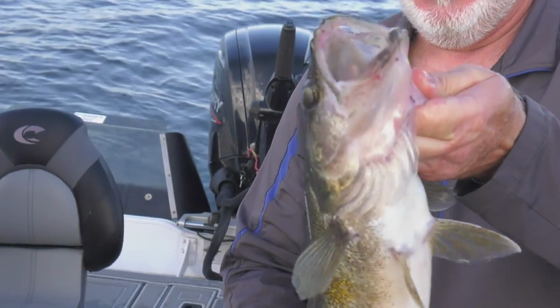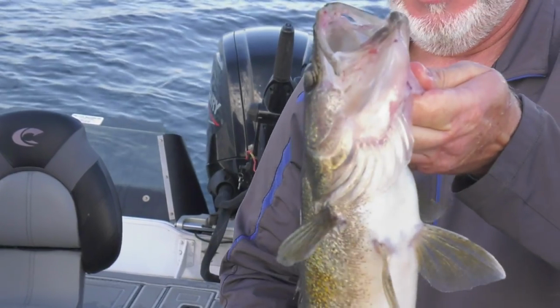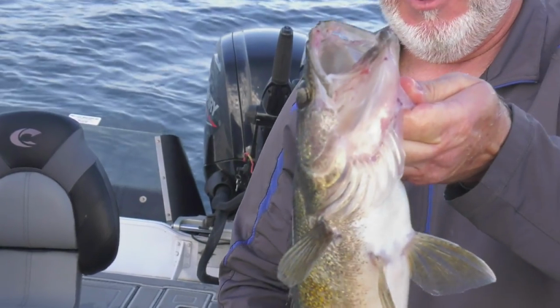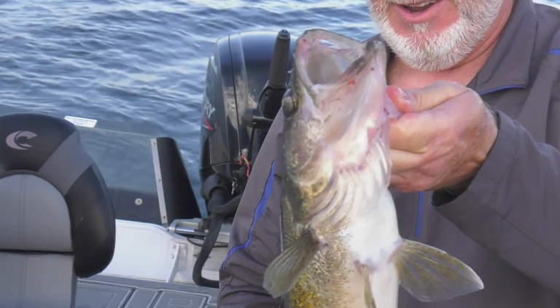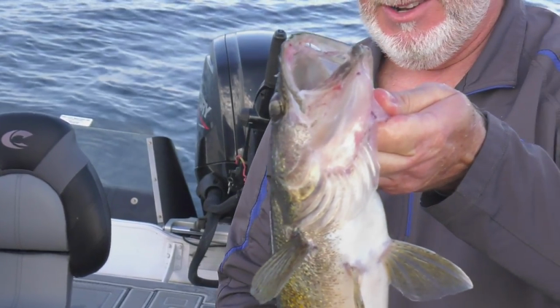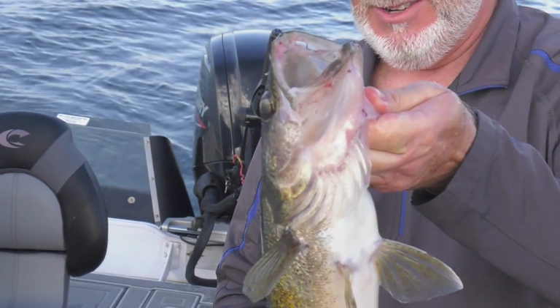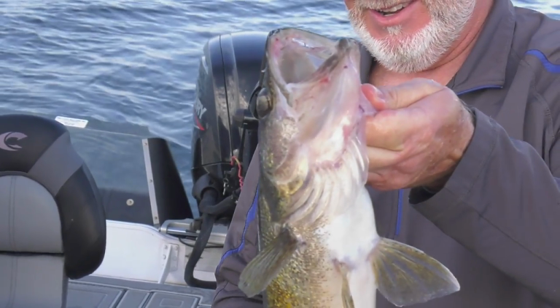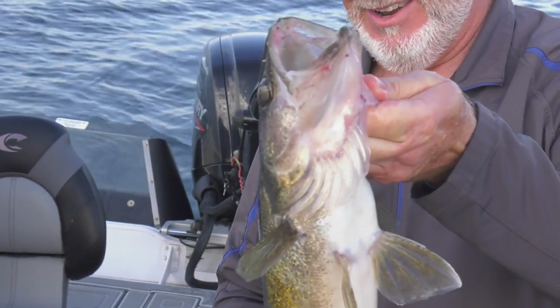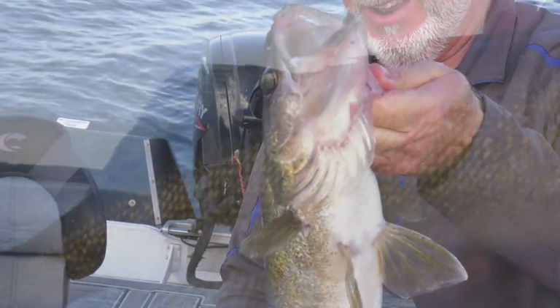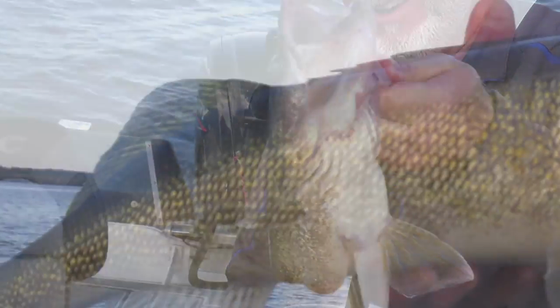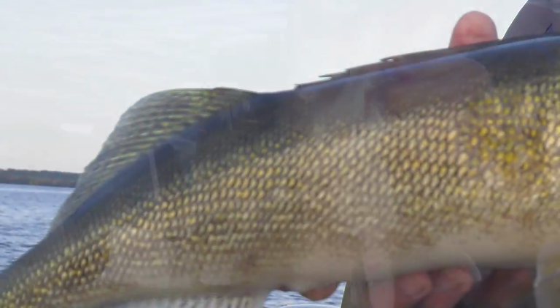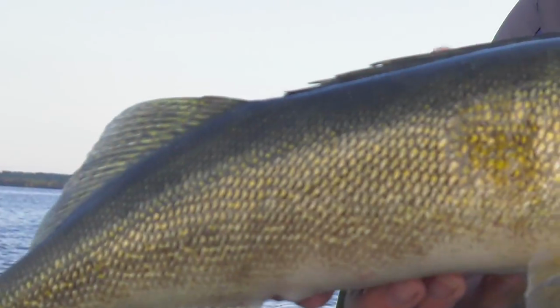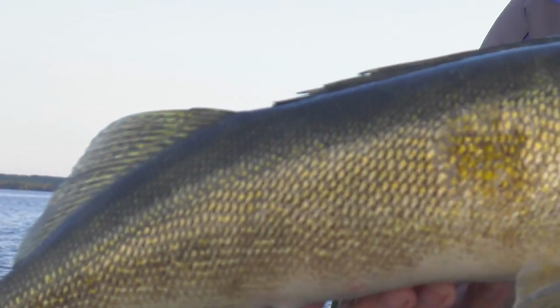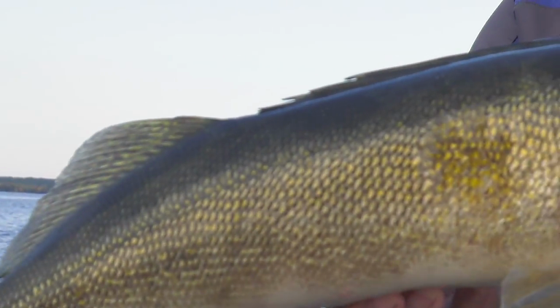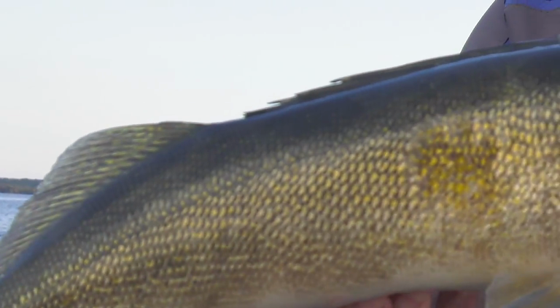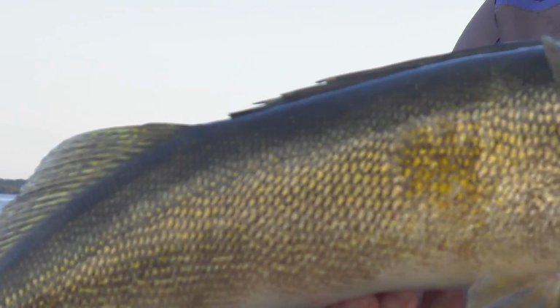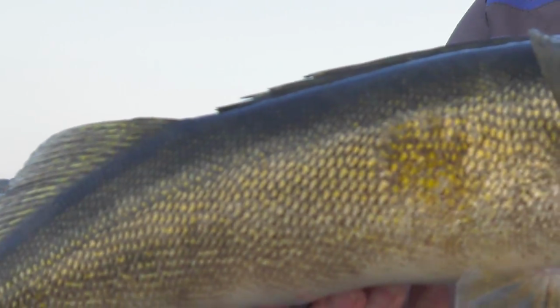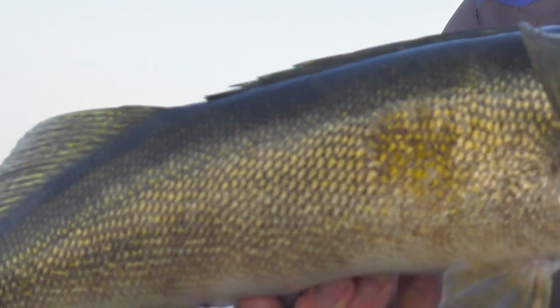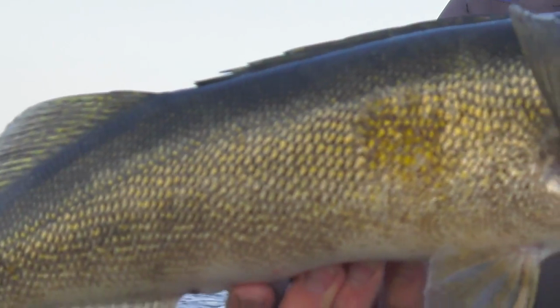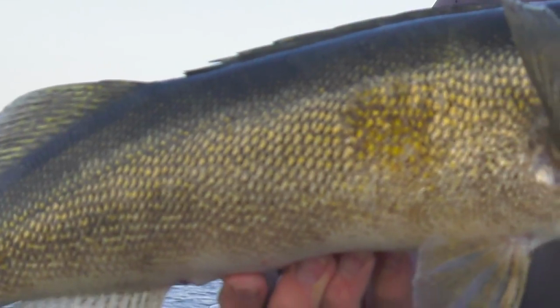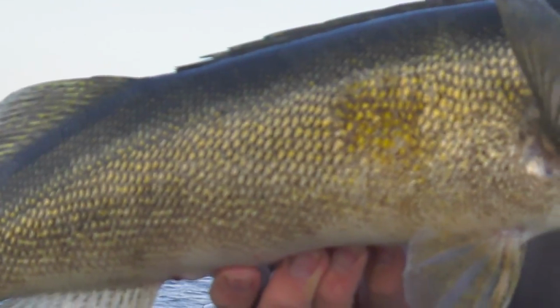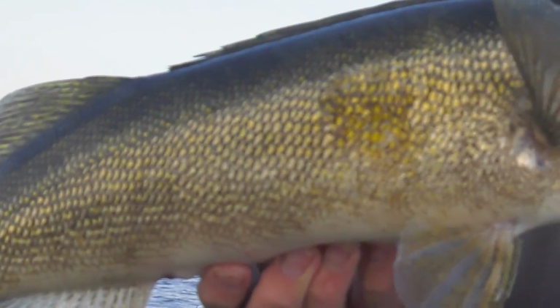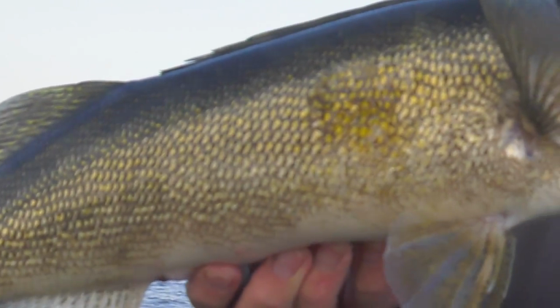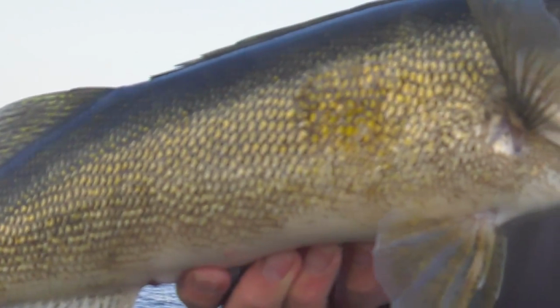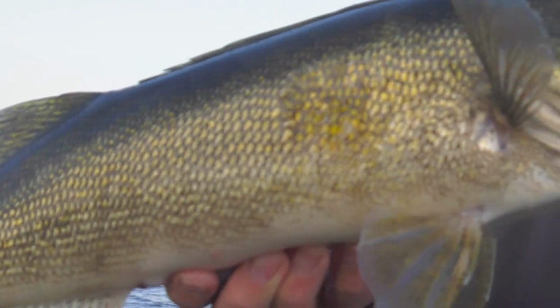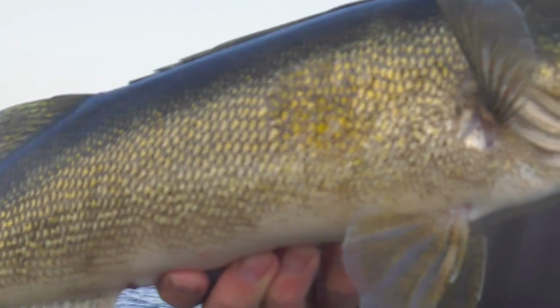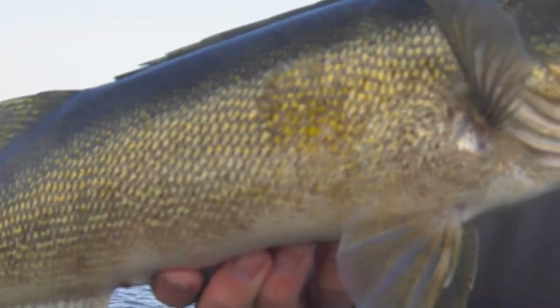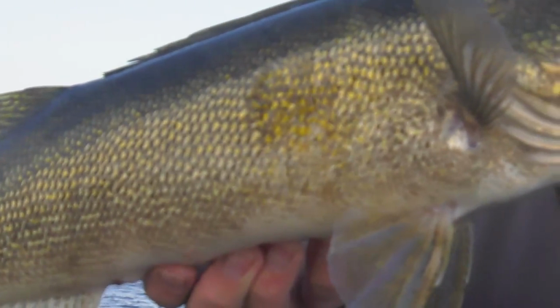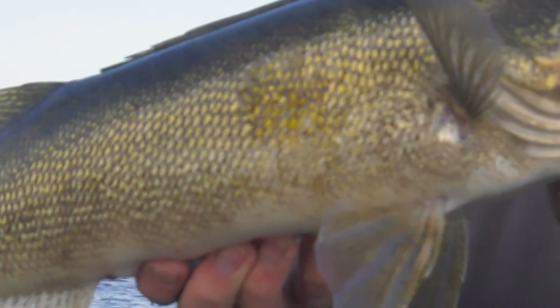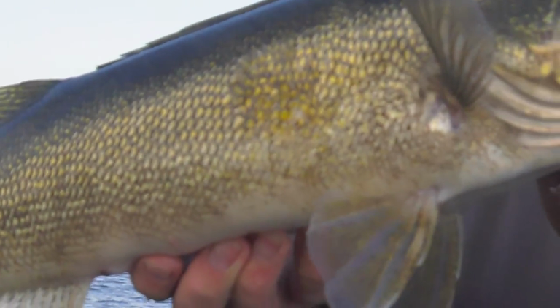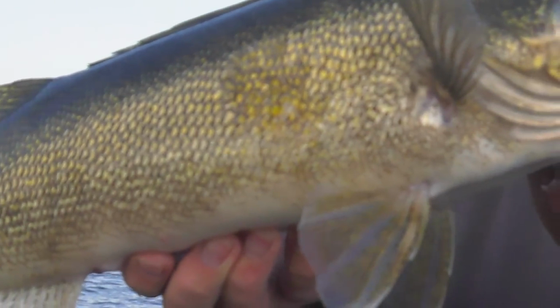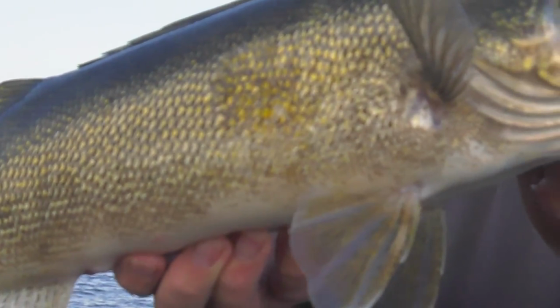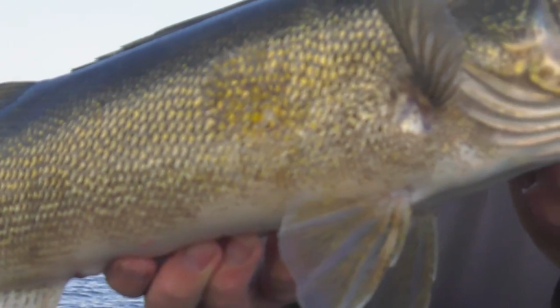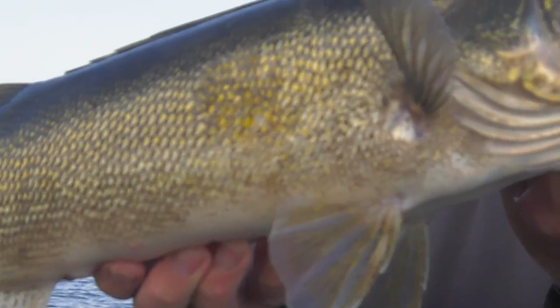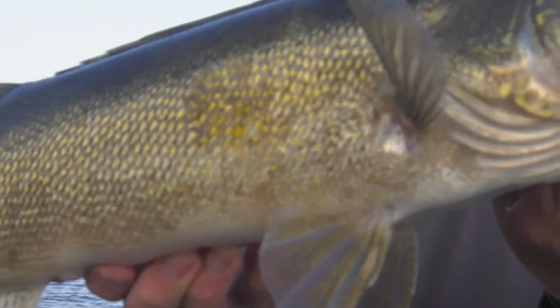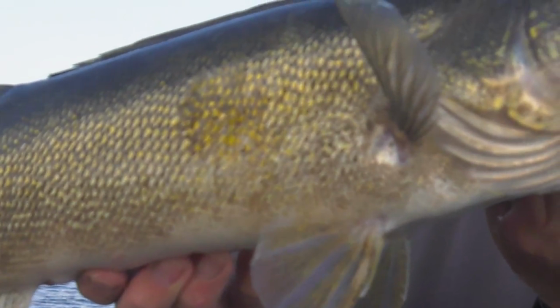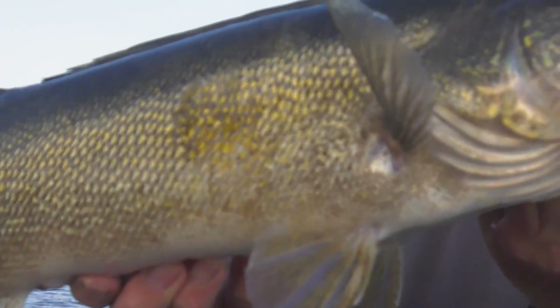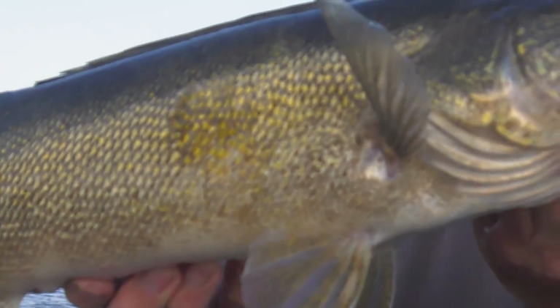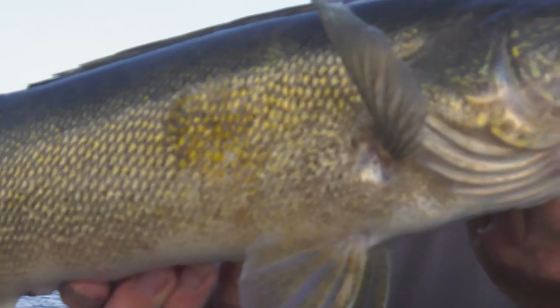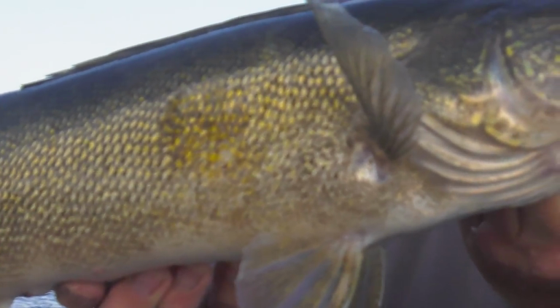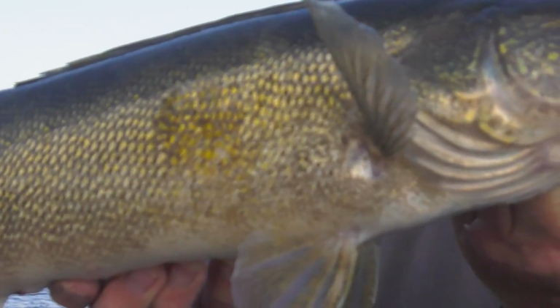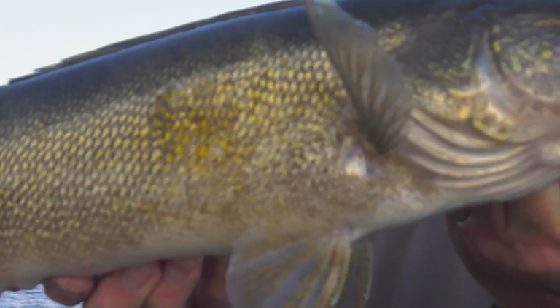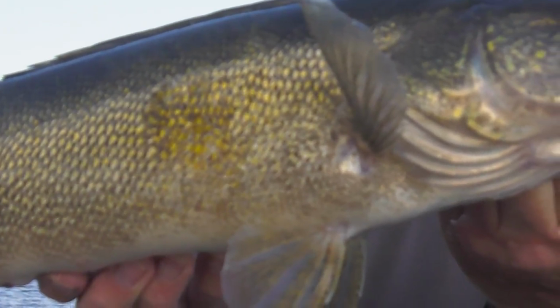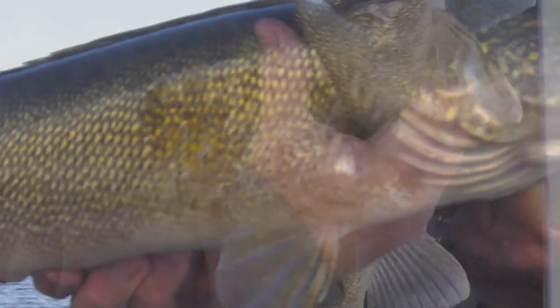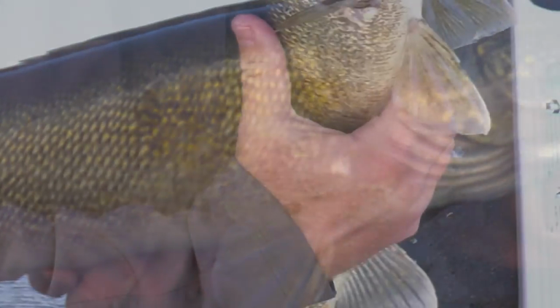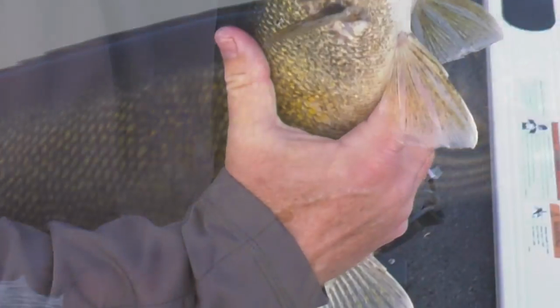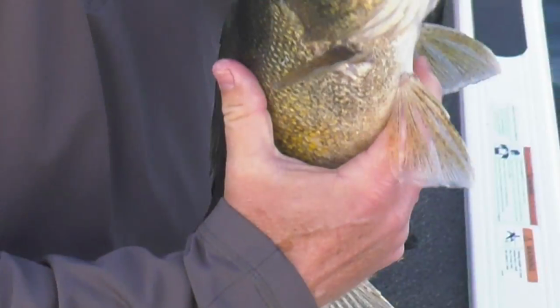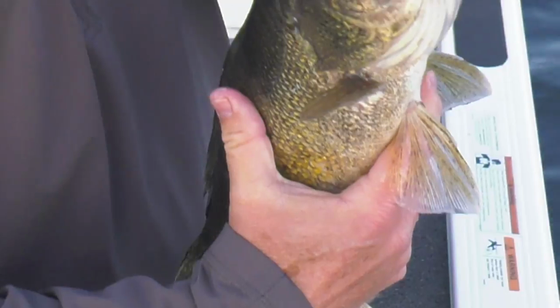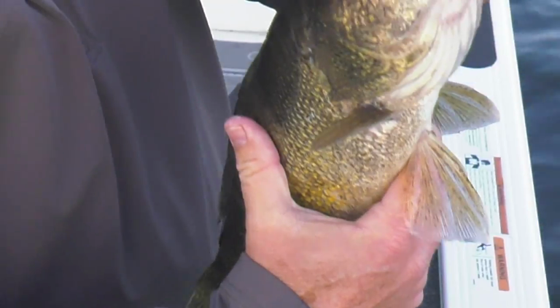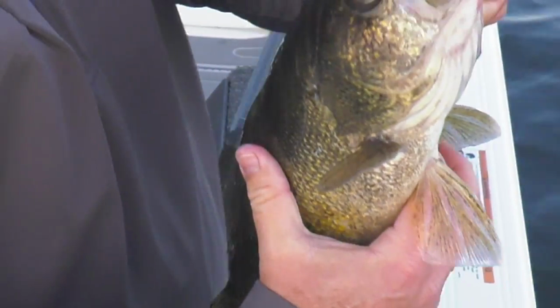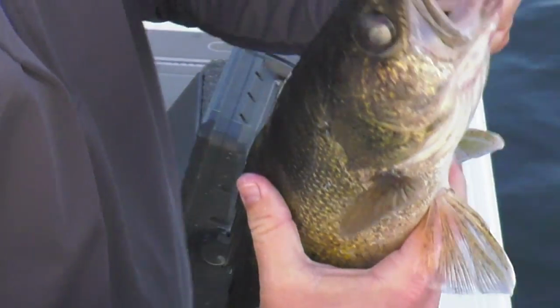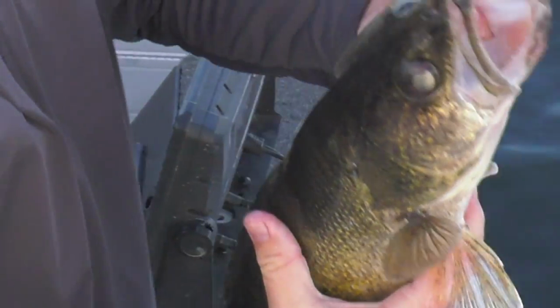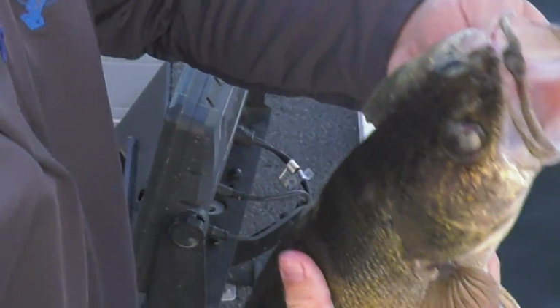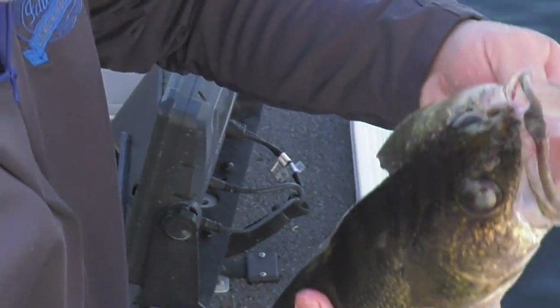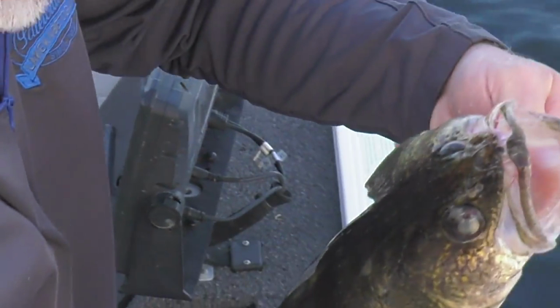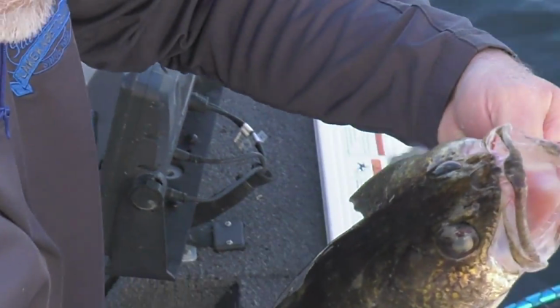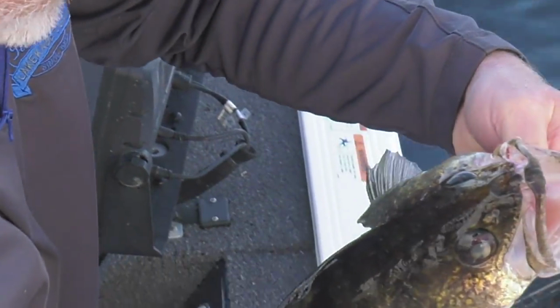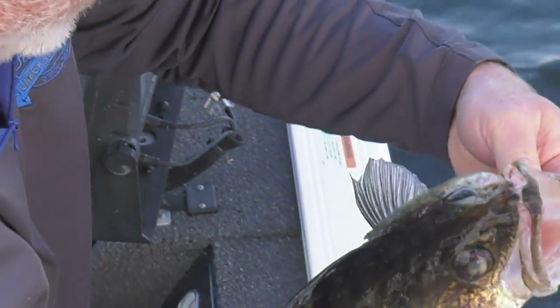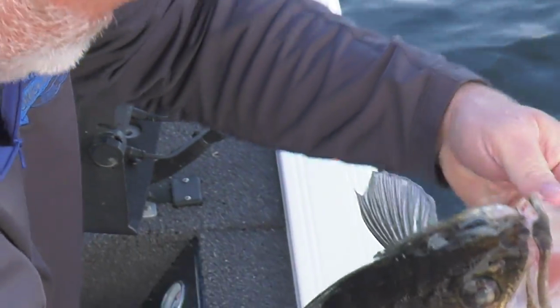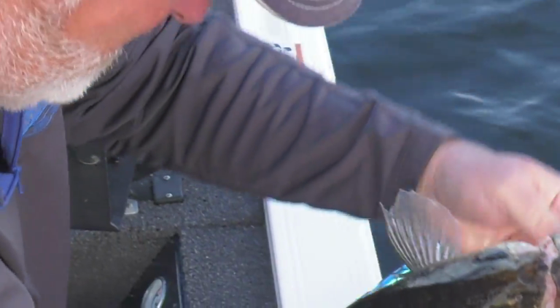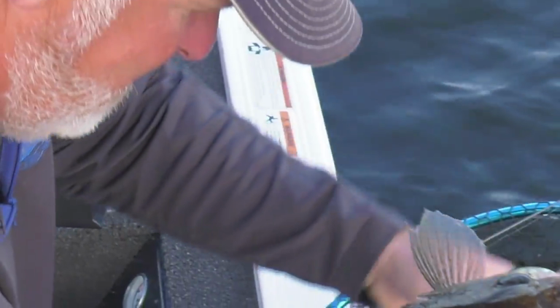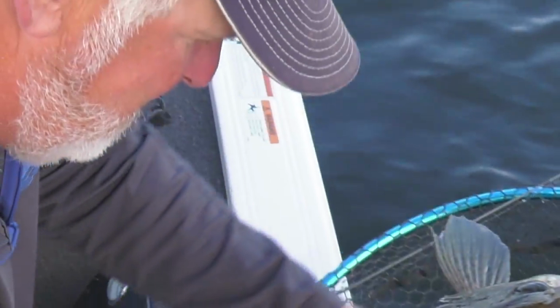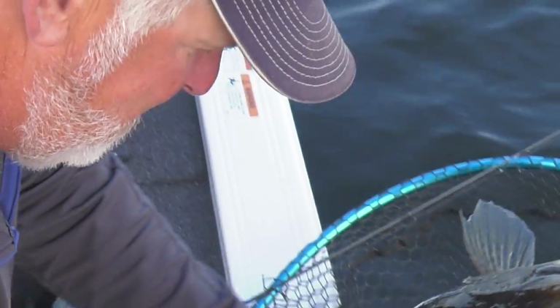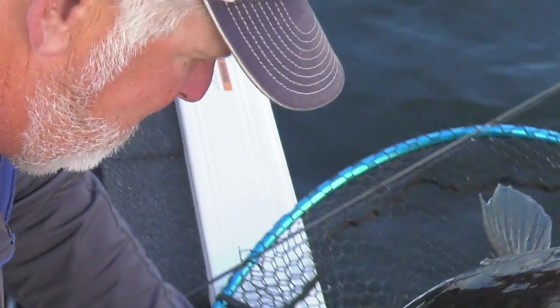Nice fish — look at it. We'll let you go. Thank you.